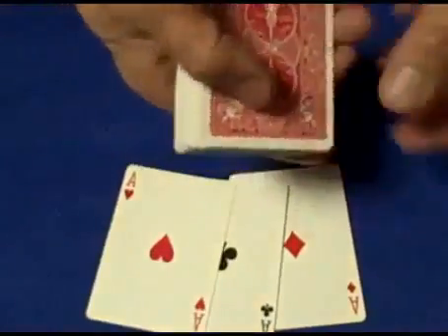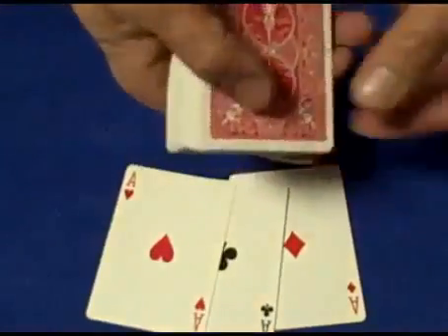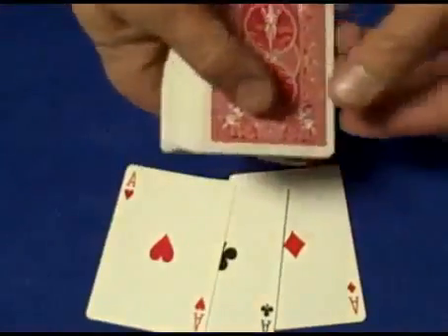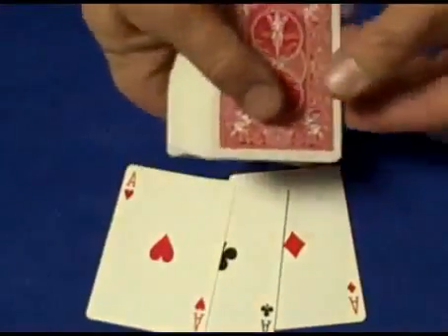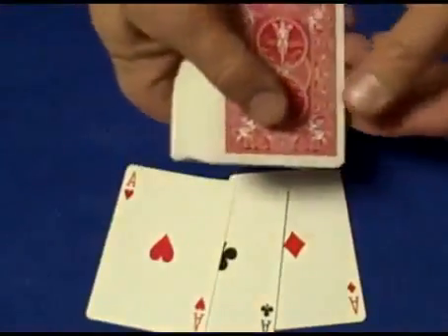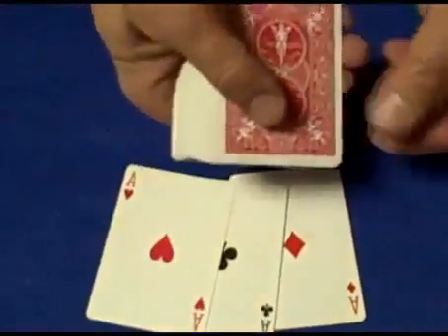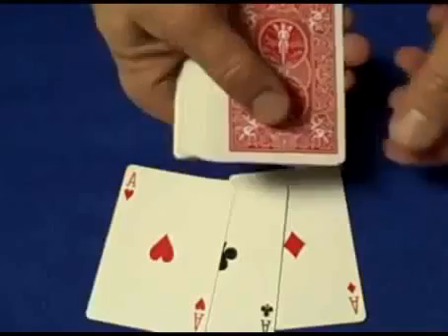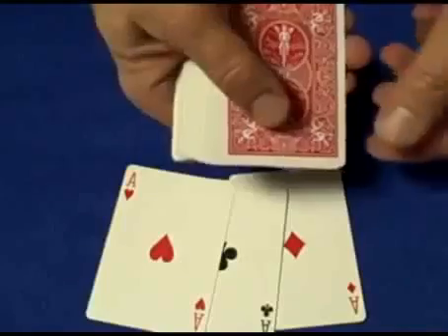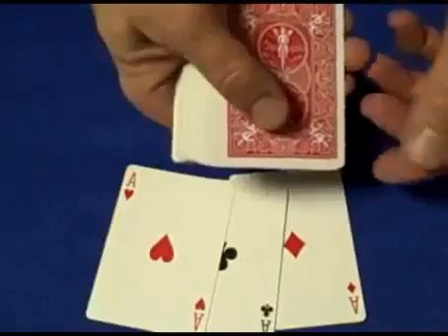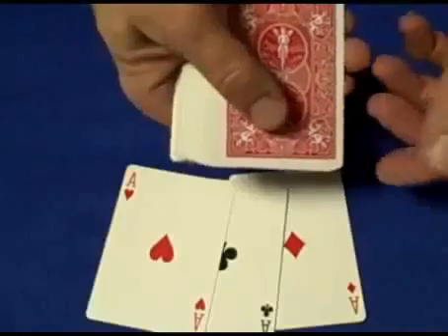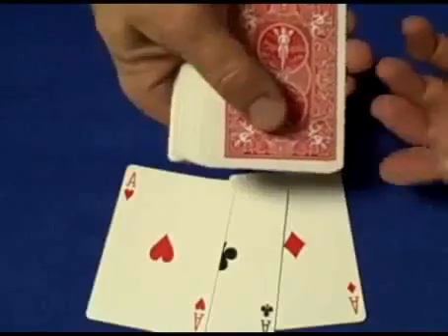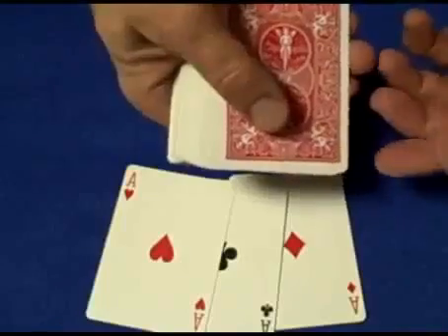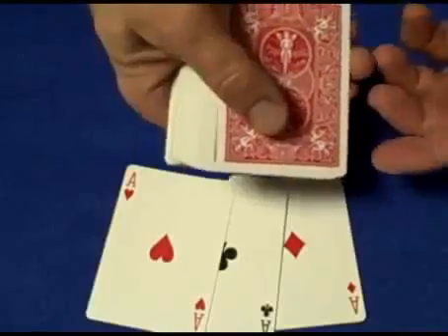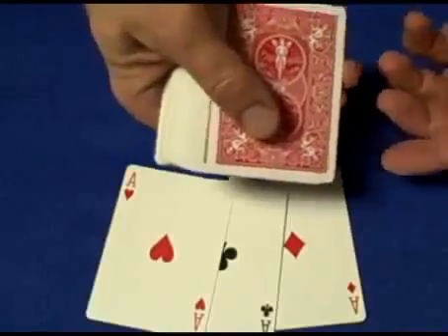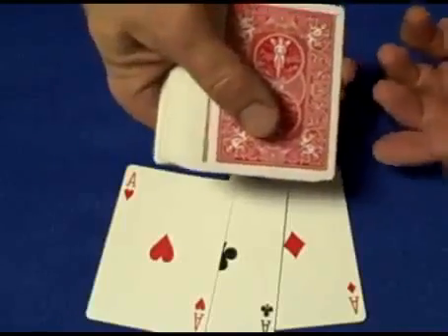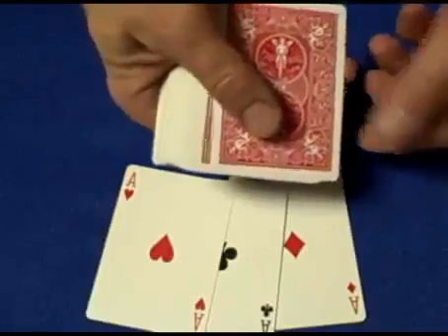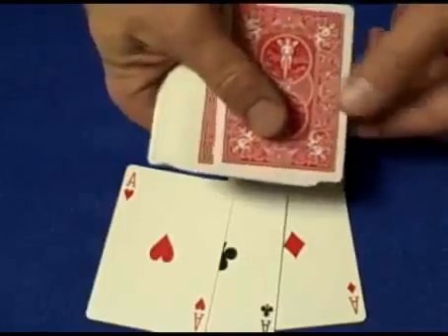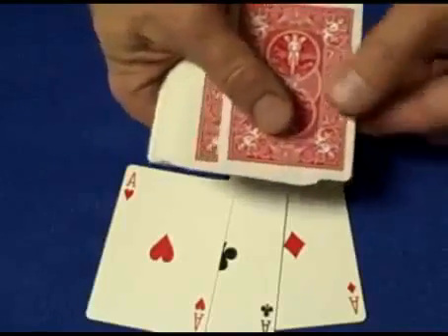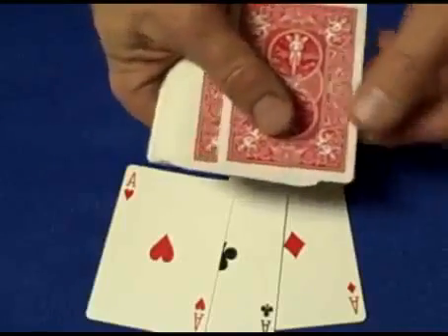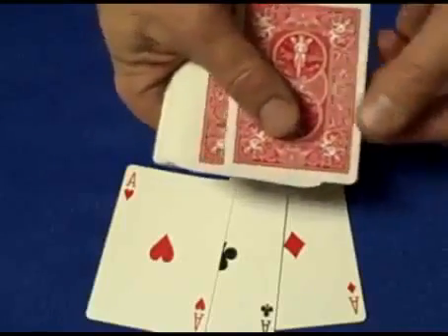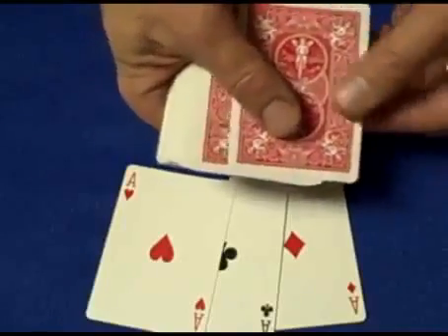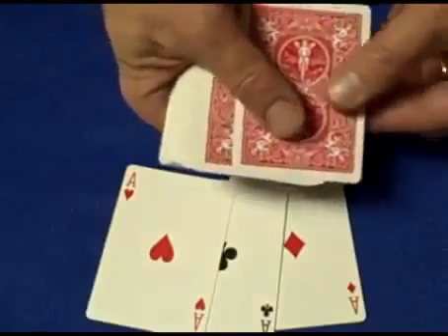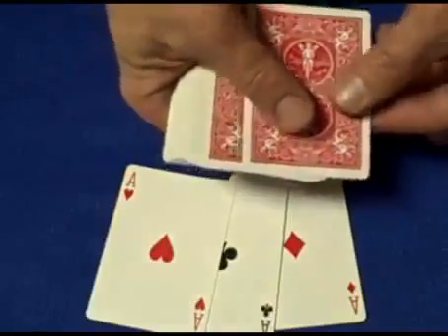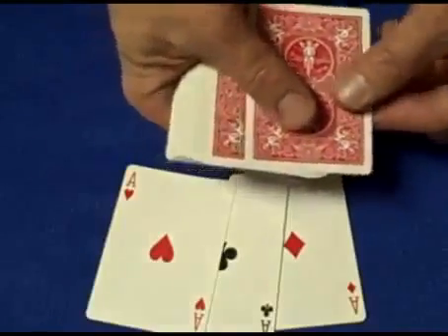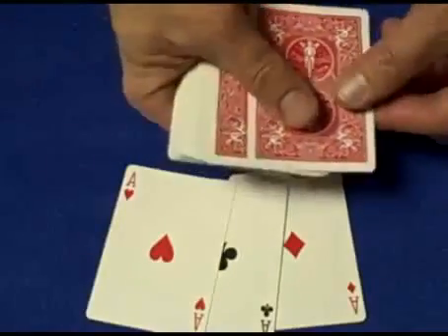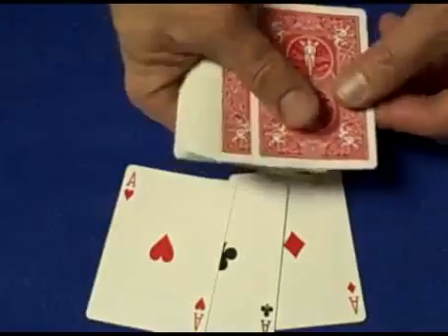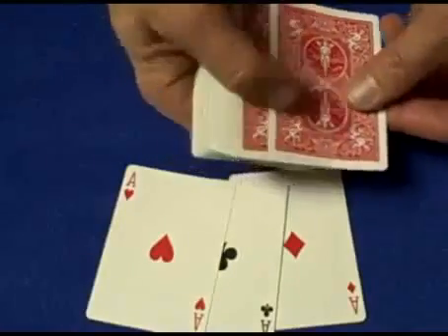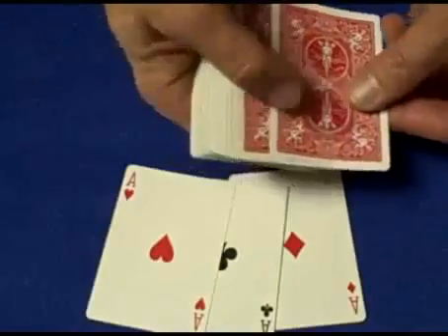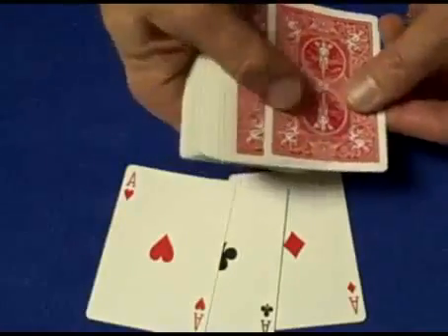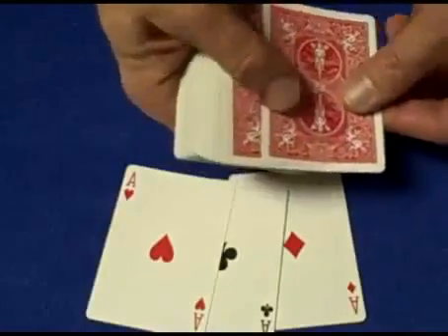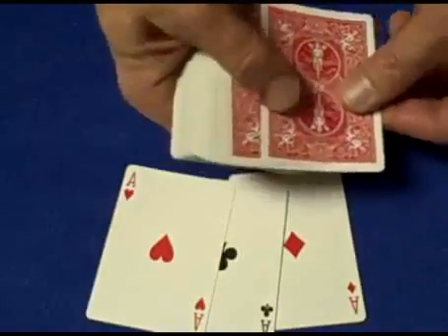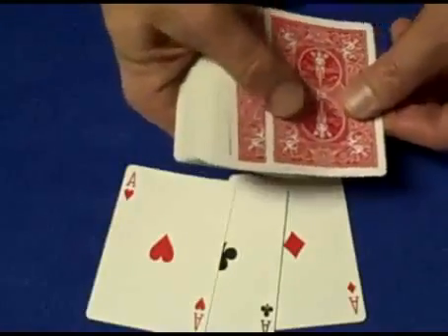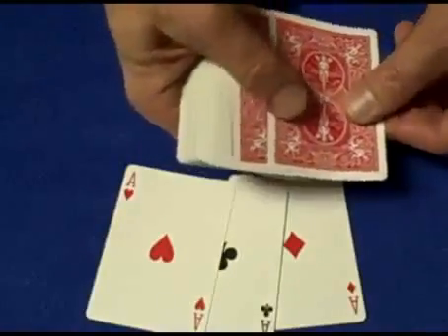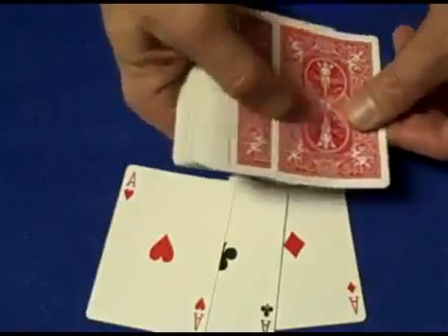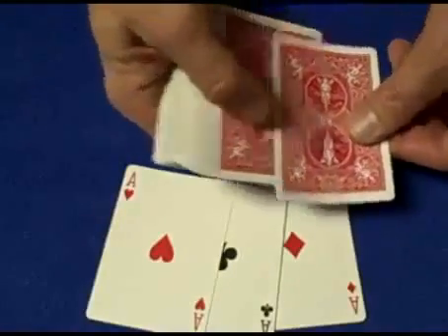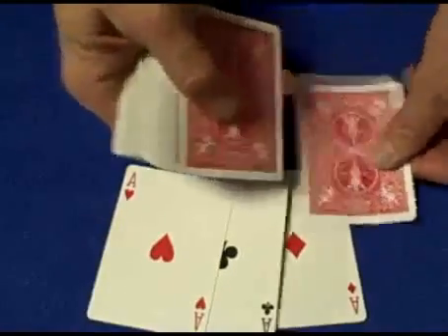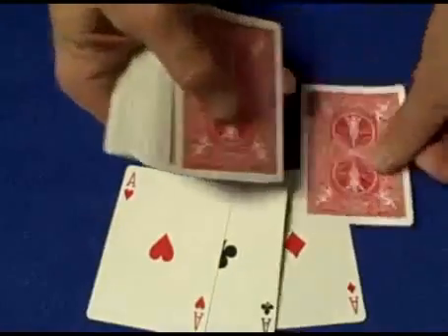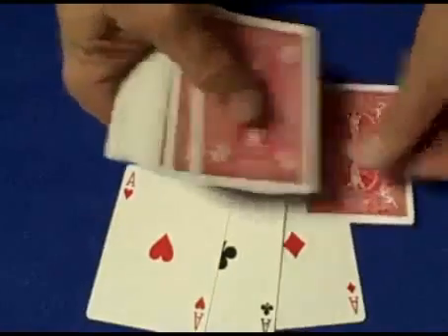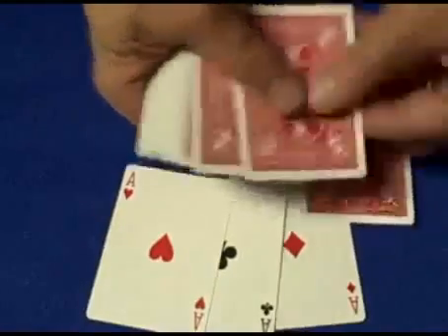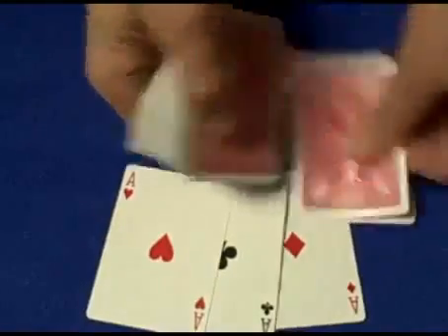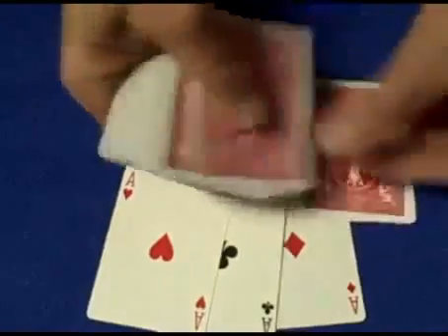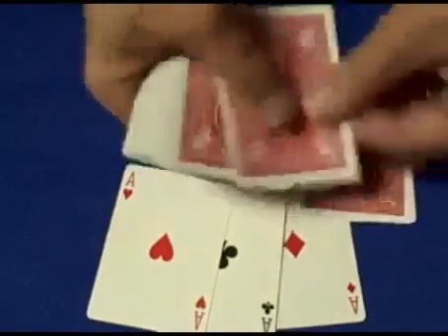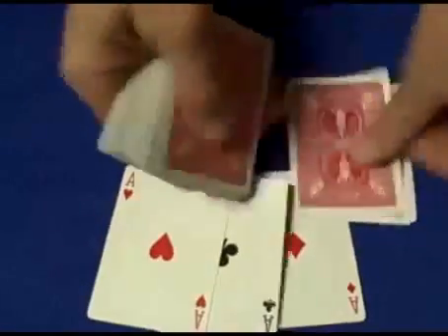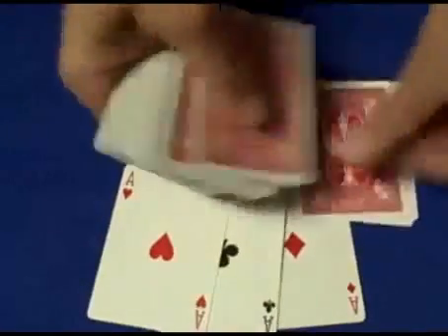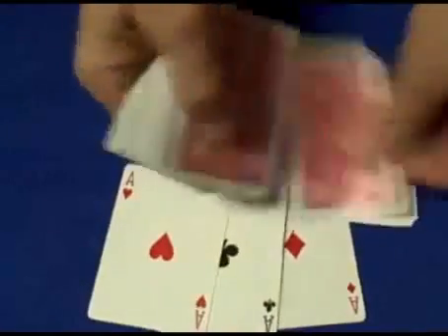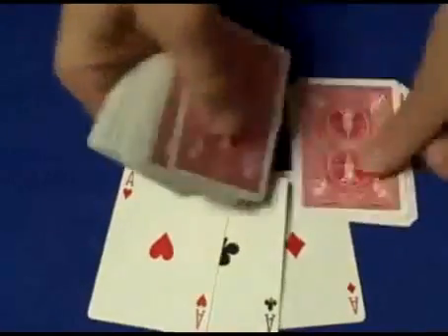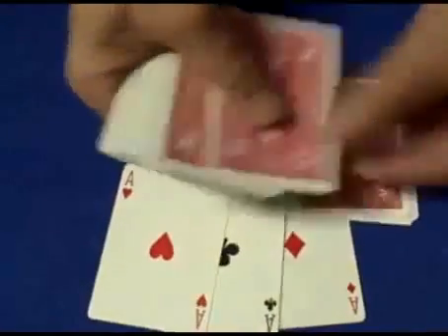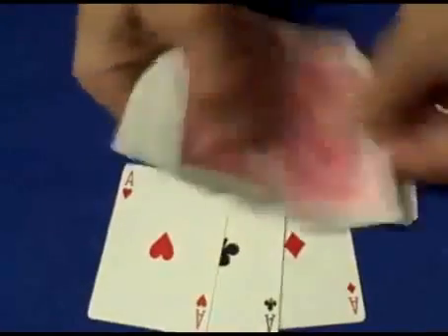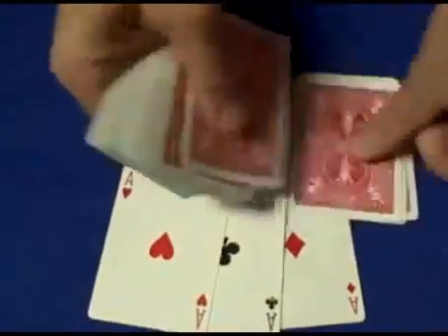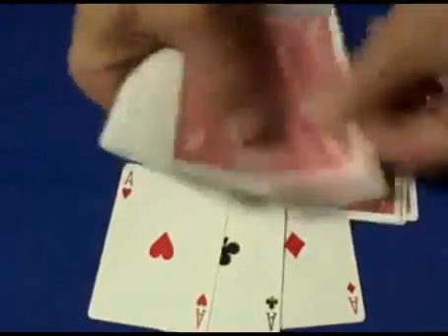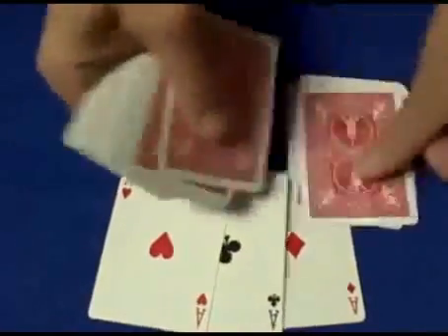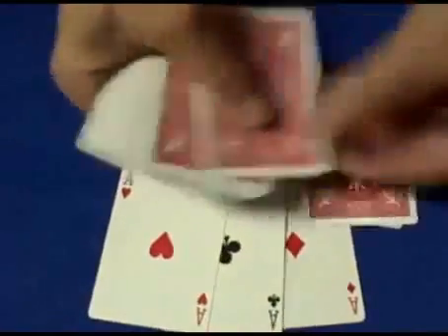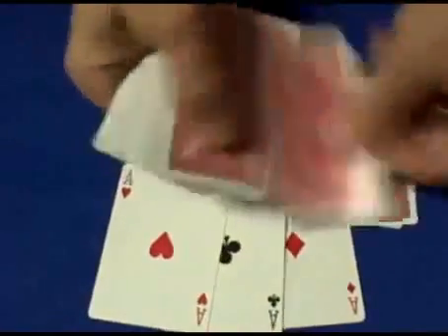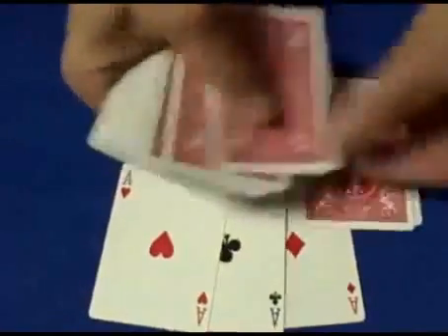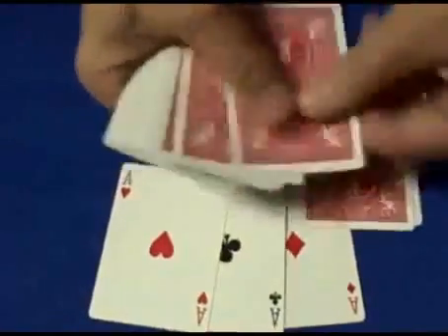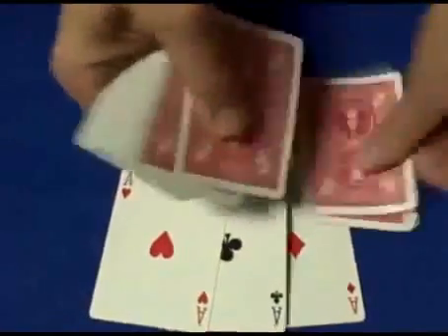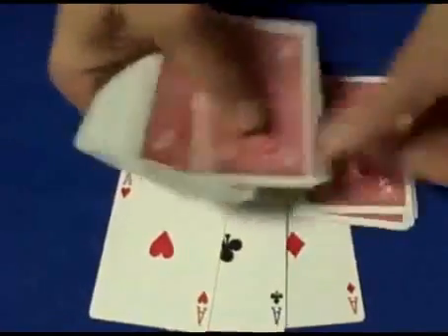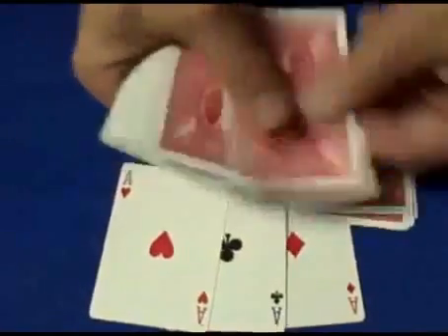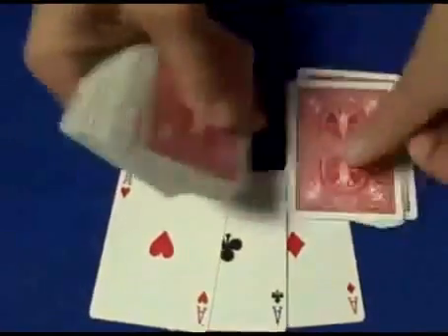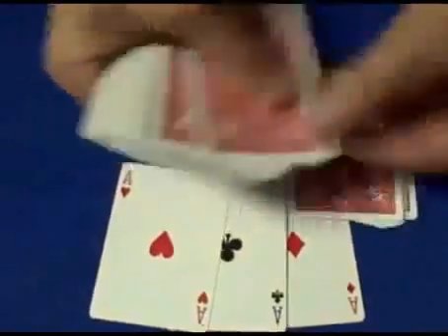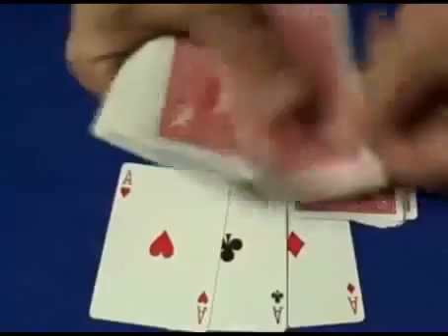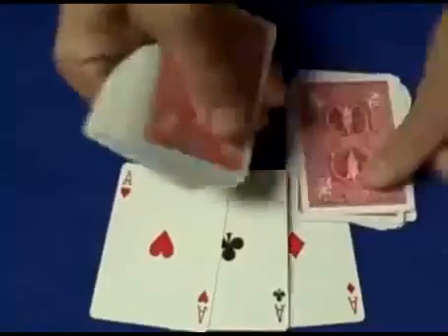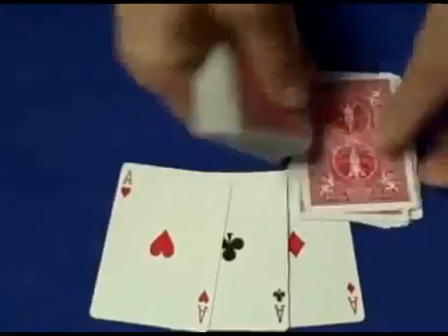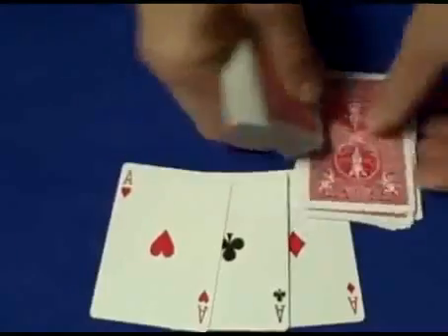Now what we're going to do is make piles. The first pile is going to have ten cards — one, two, three, four, five, six, seven, eight, nine, ten.